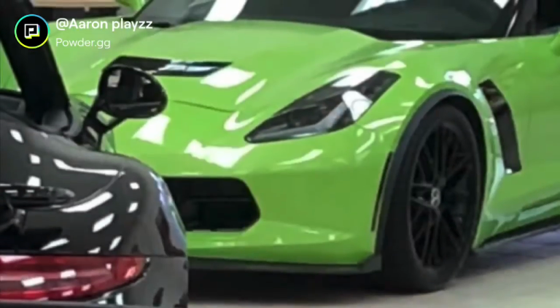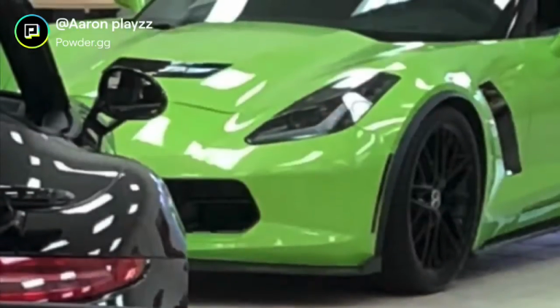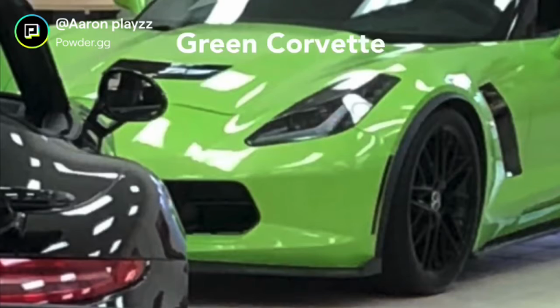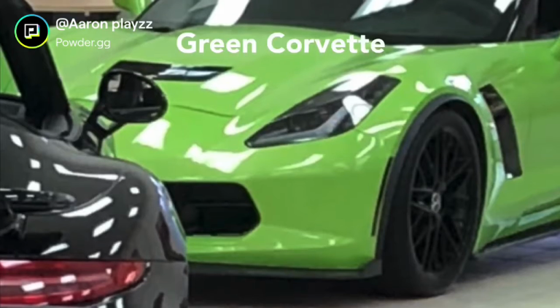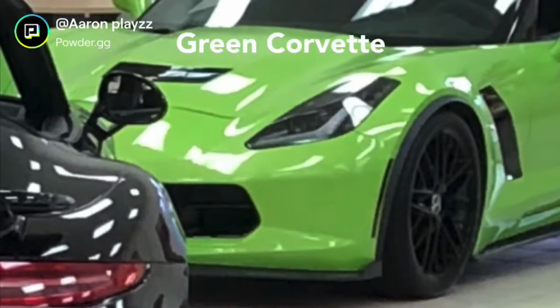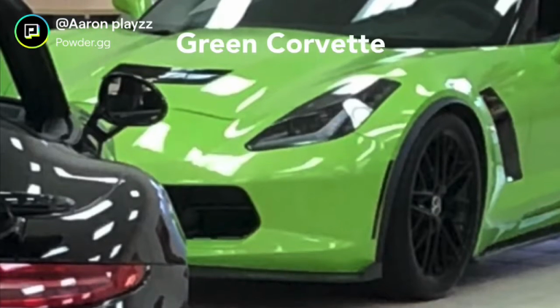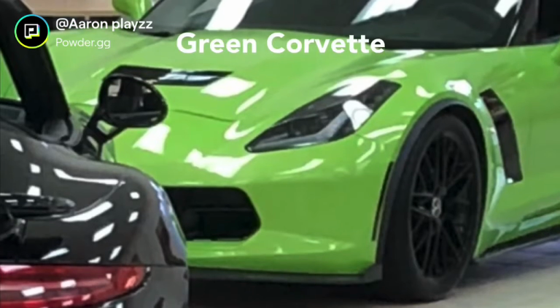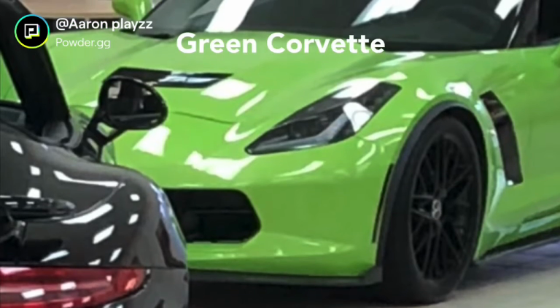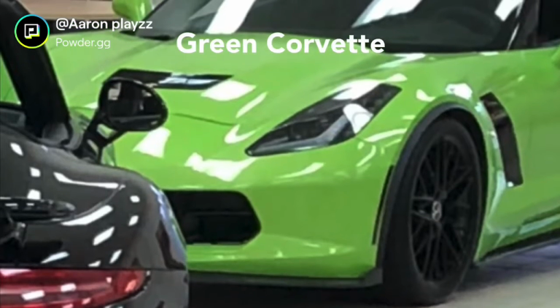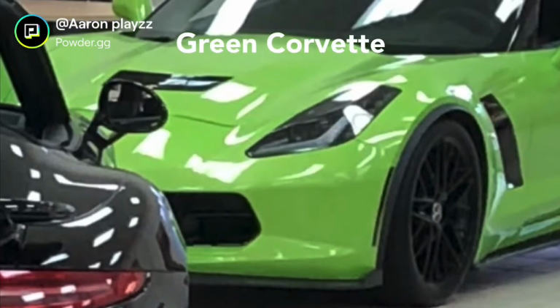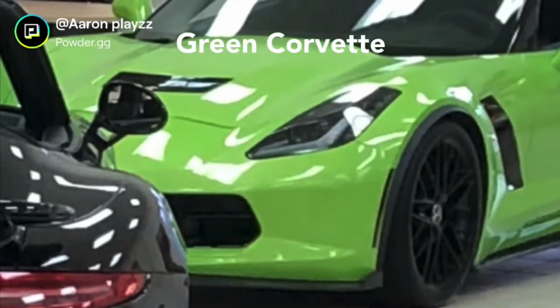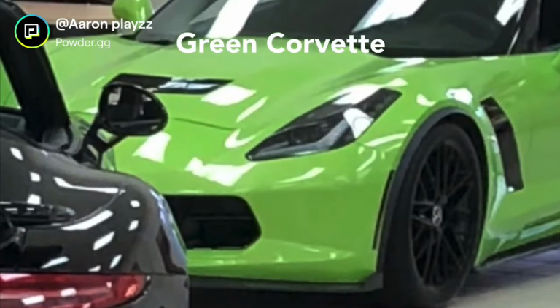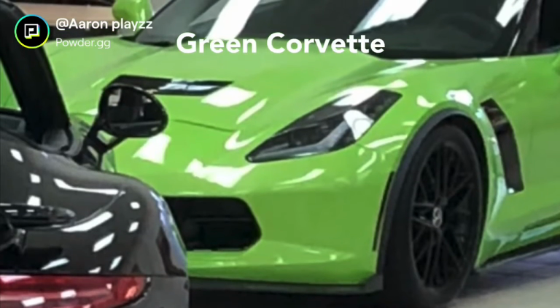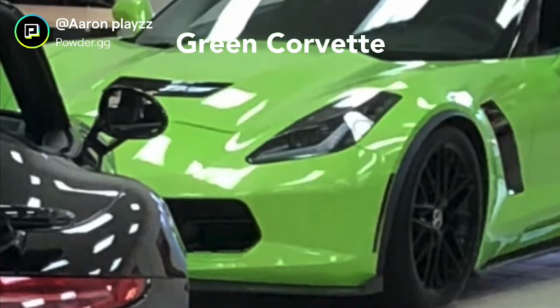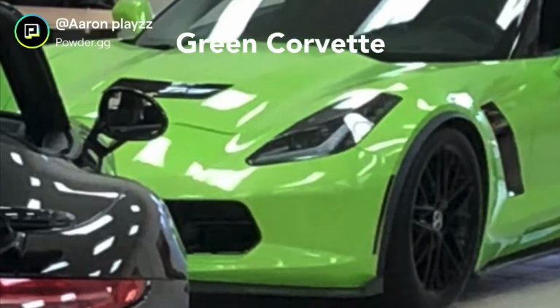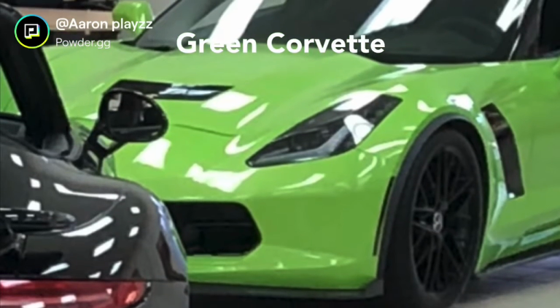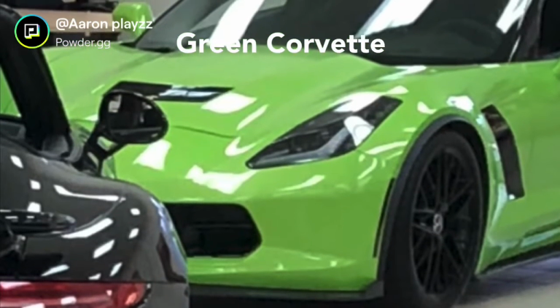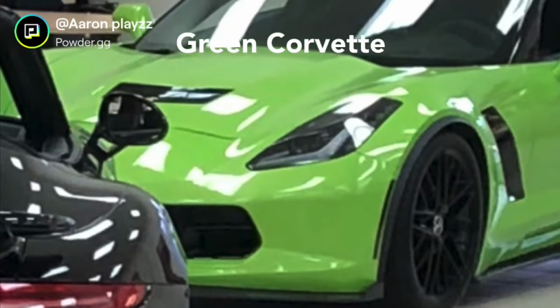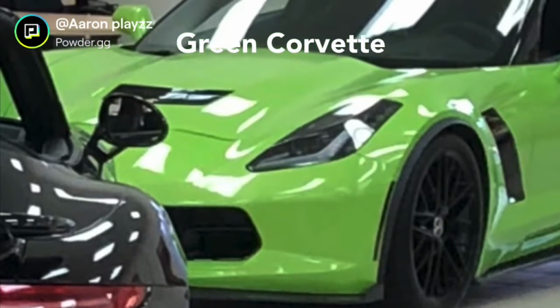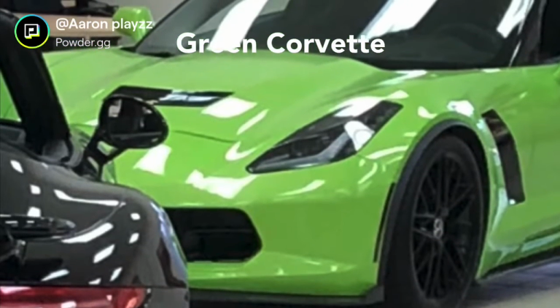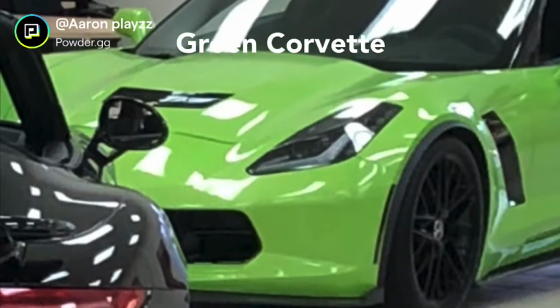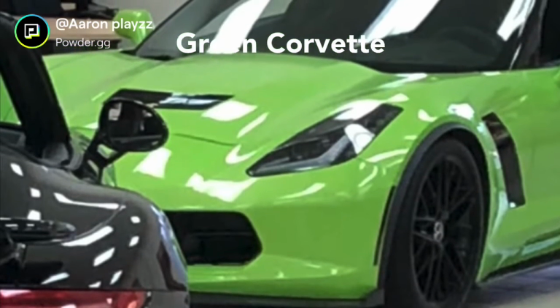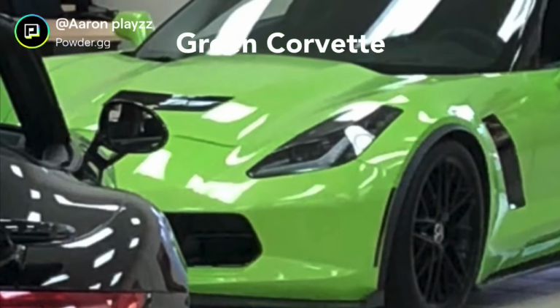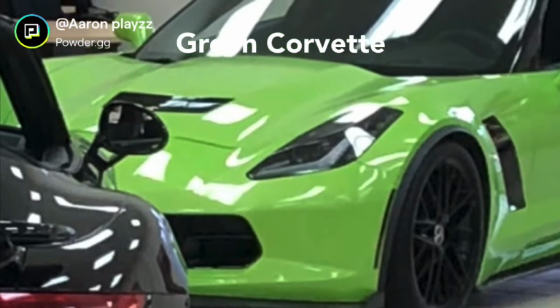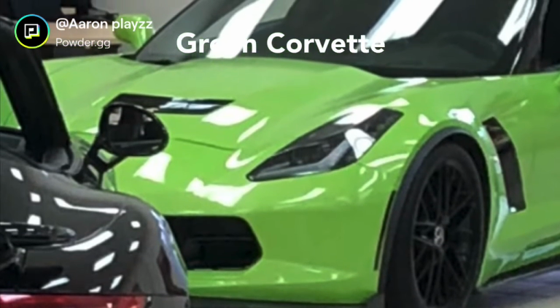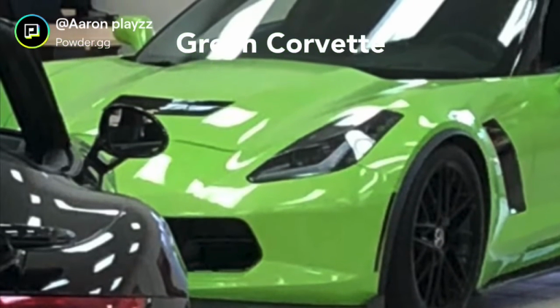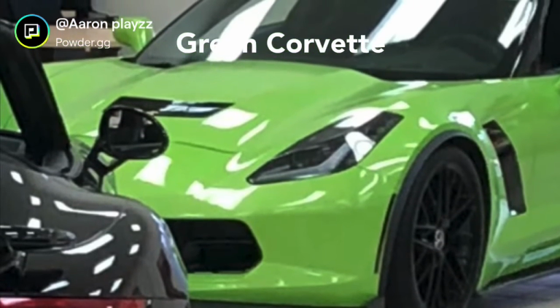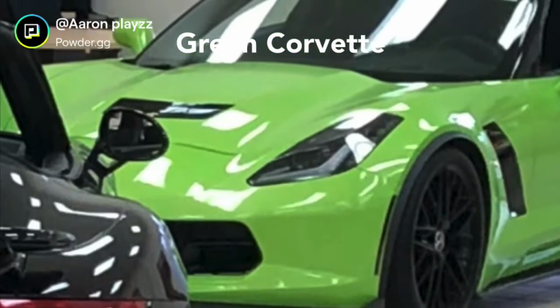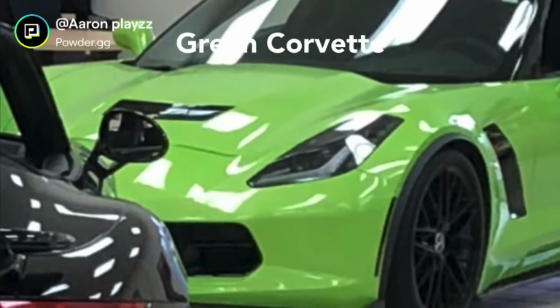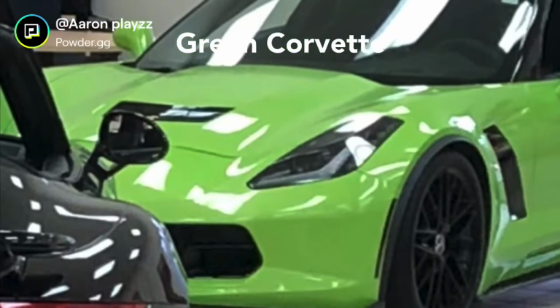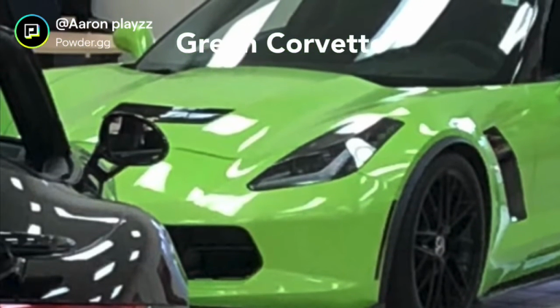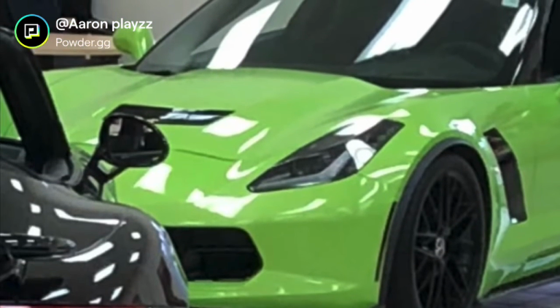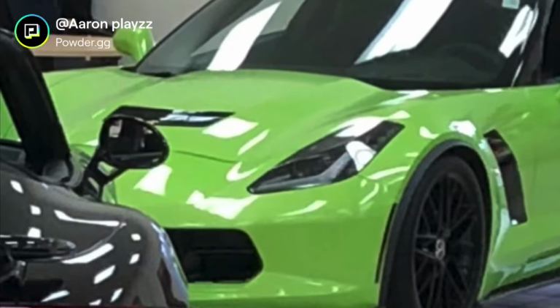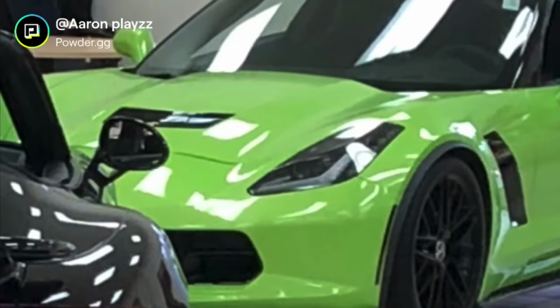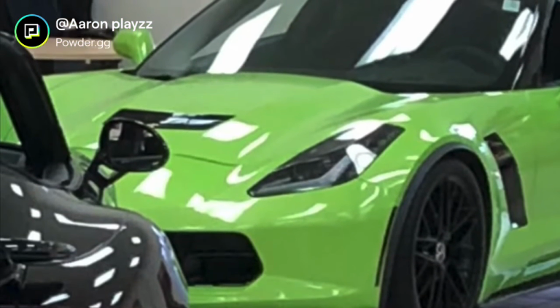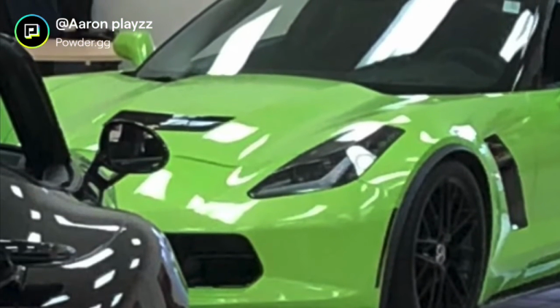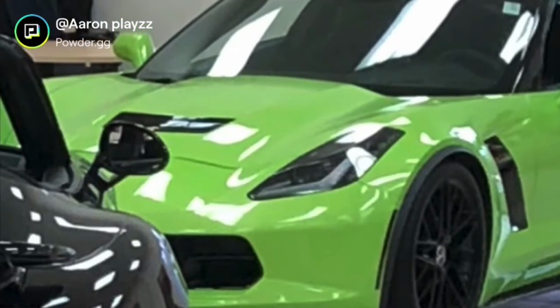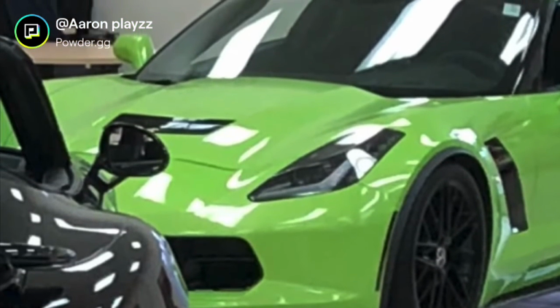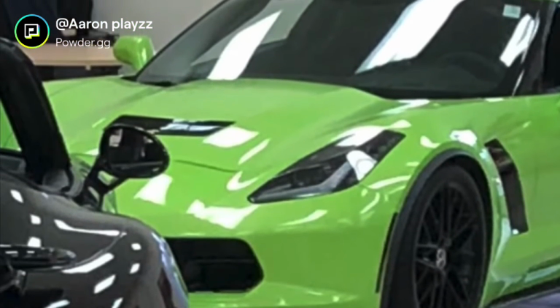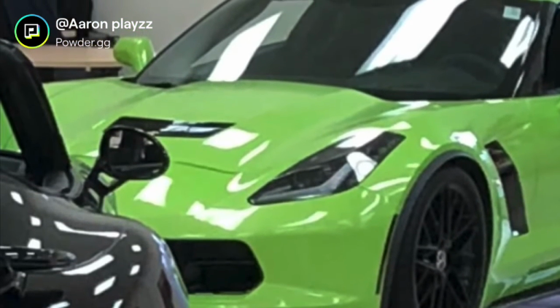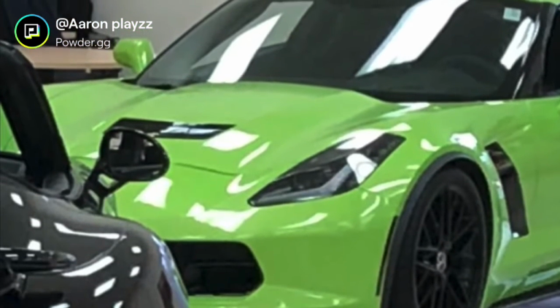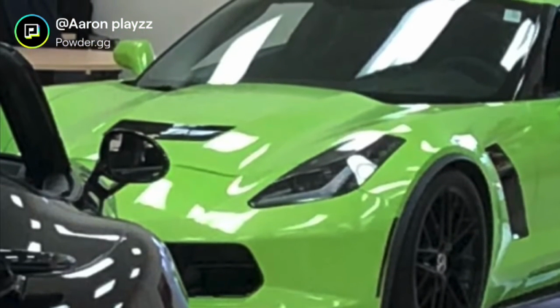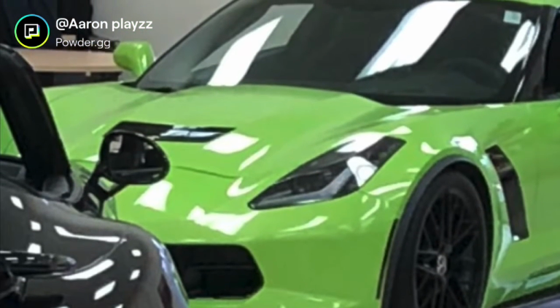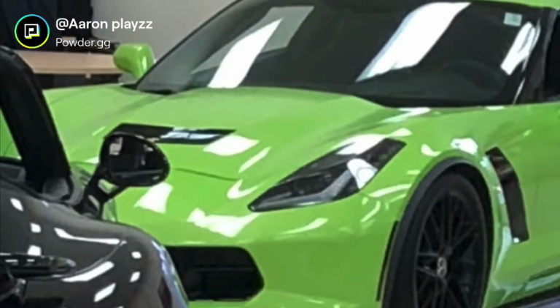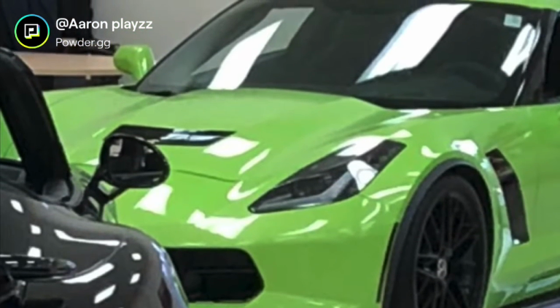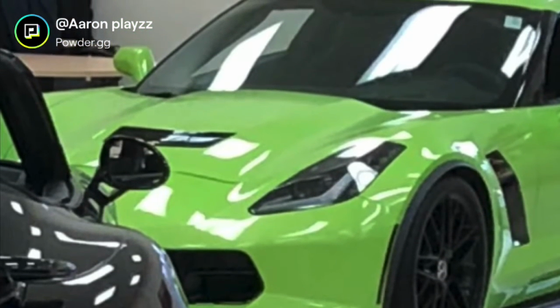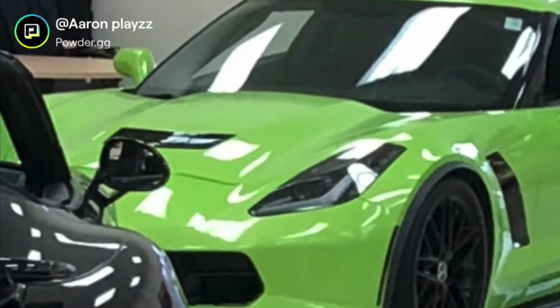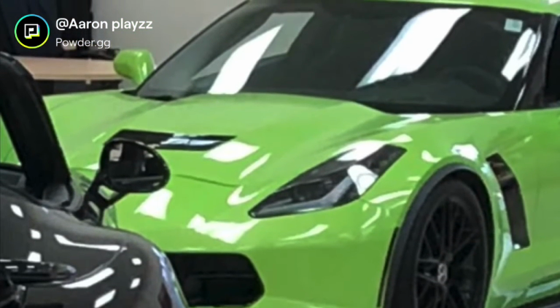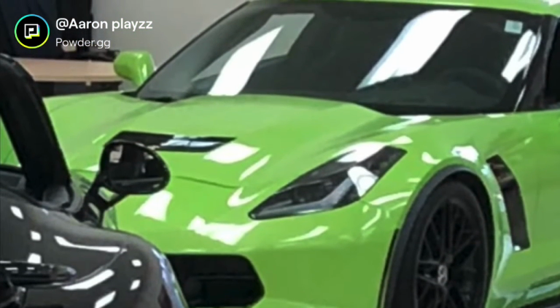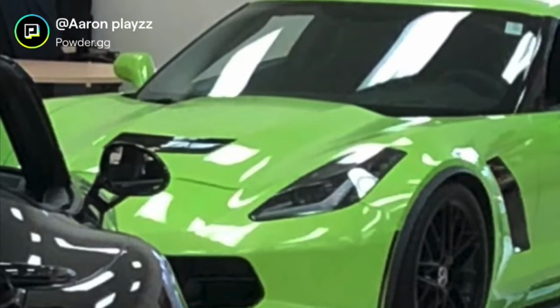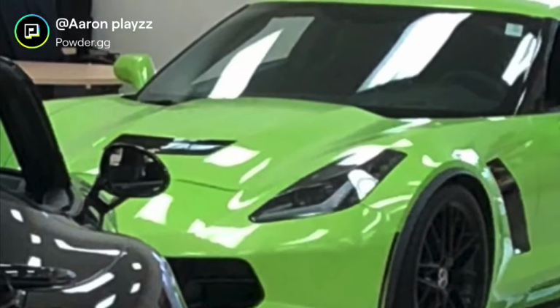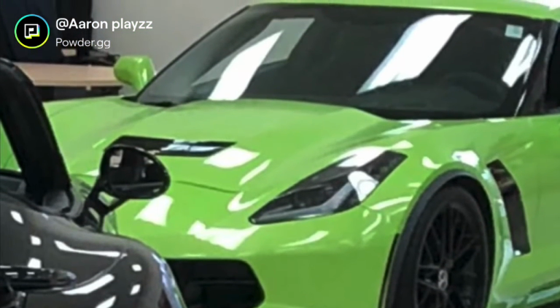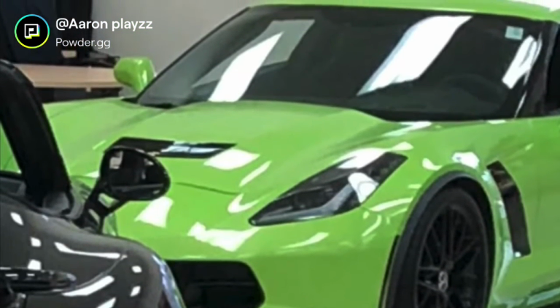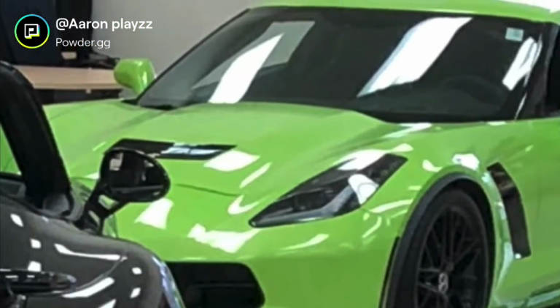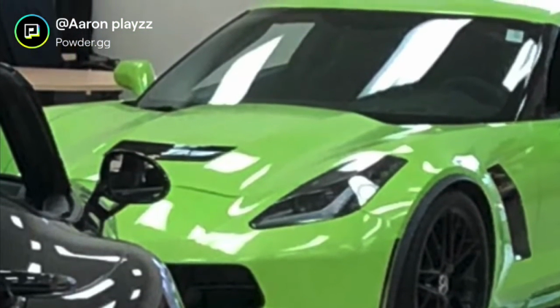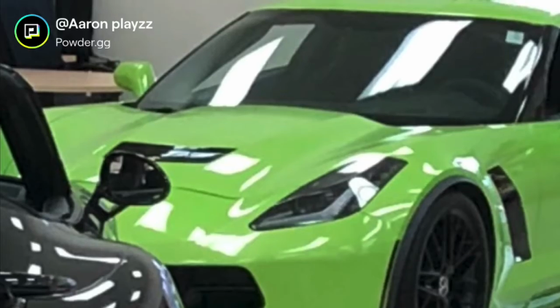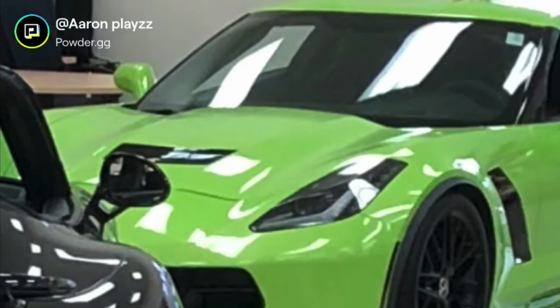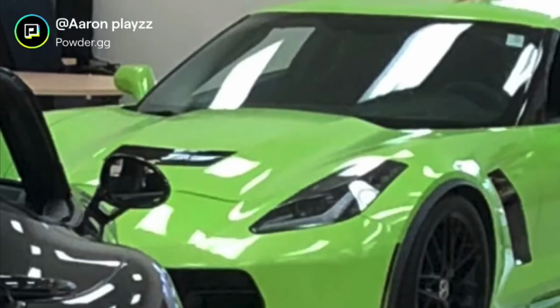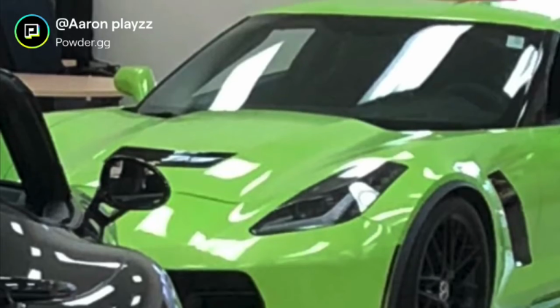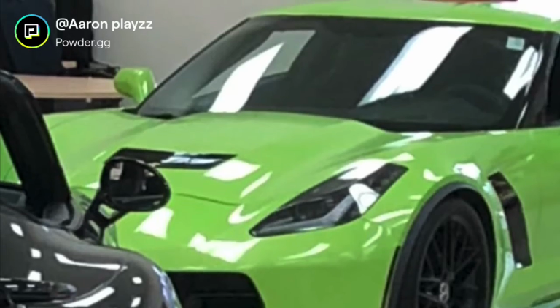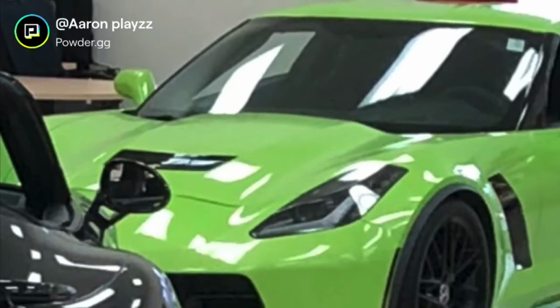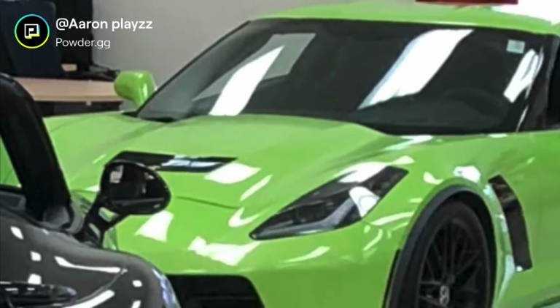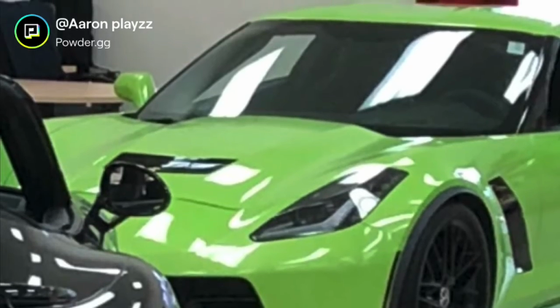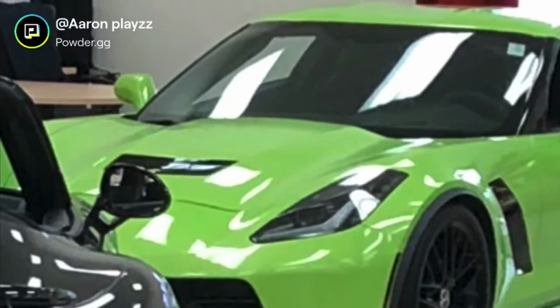So this was a green Corvette. I actually got to sit in this one, but I don't have a picture of that one right yet.